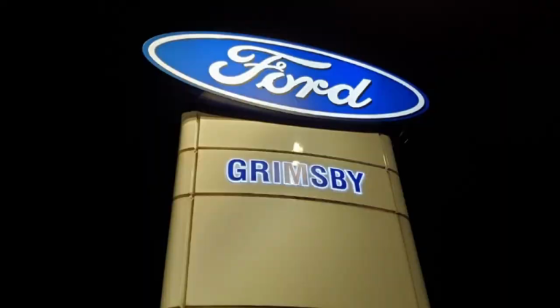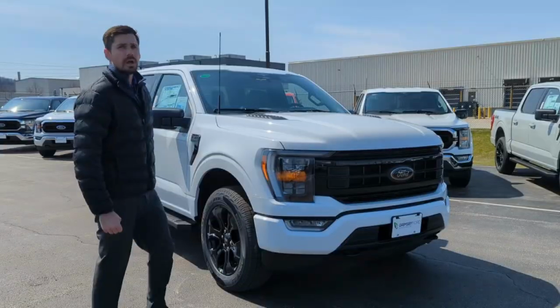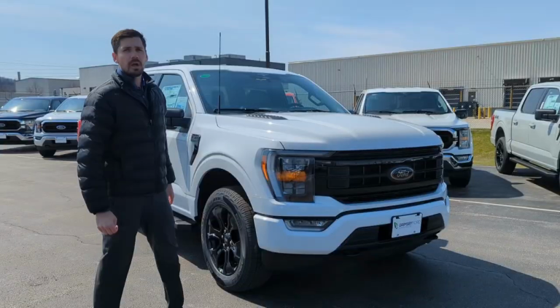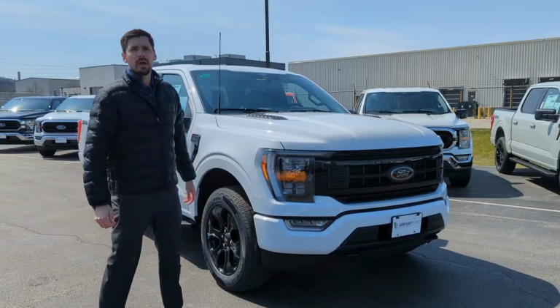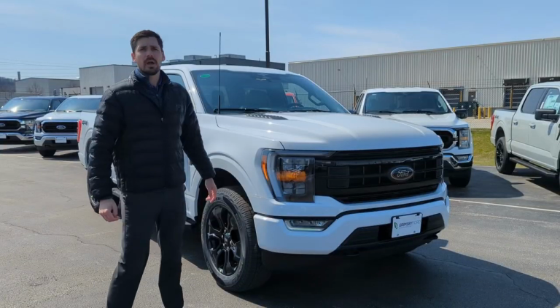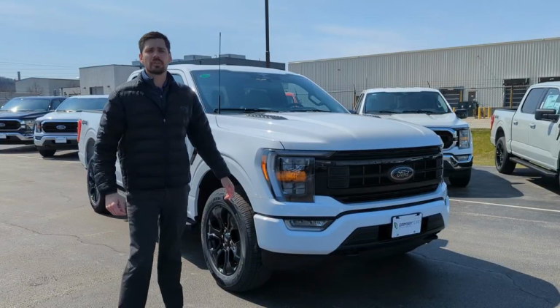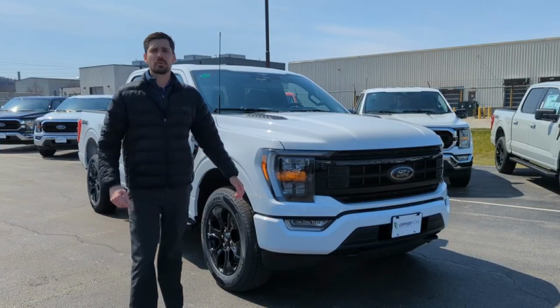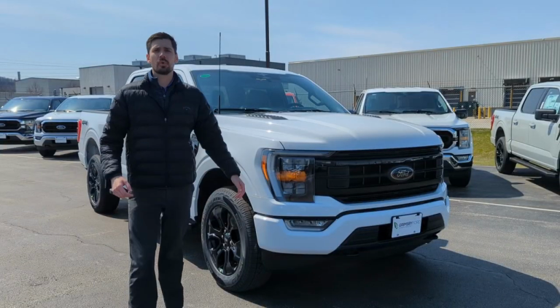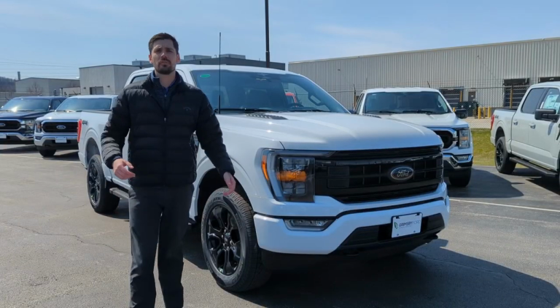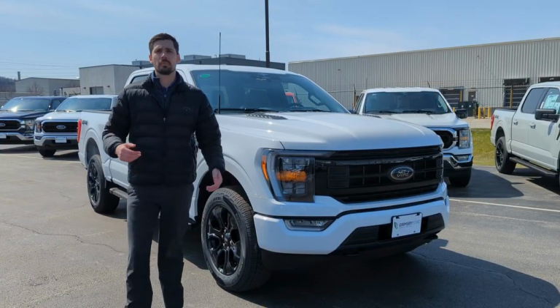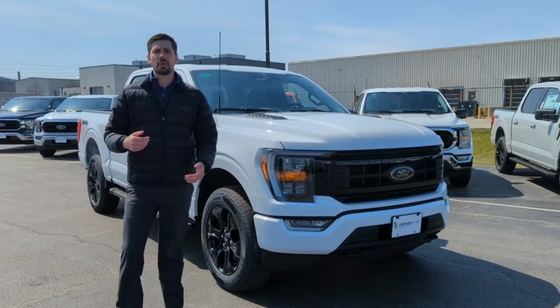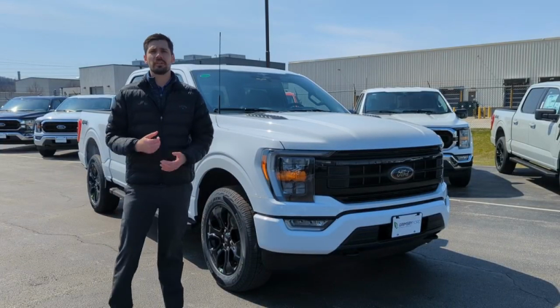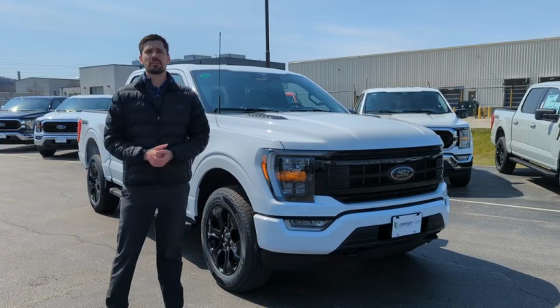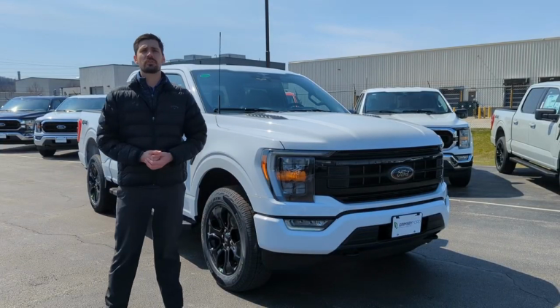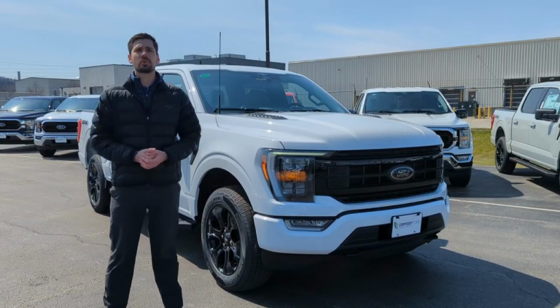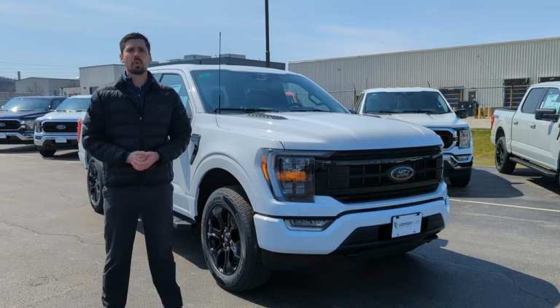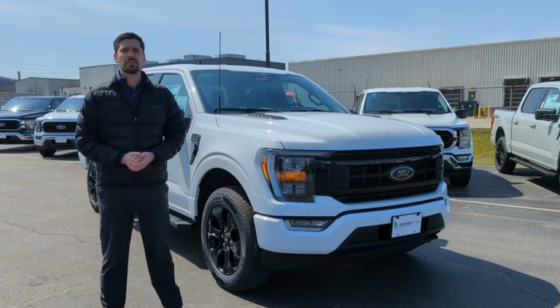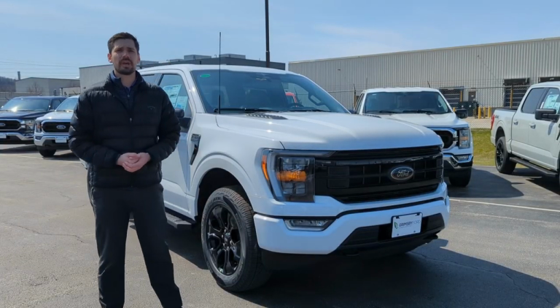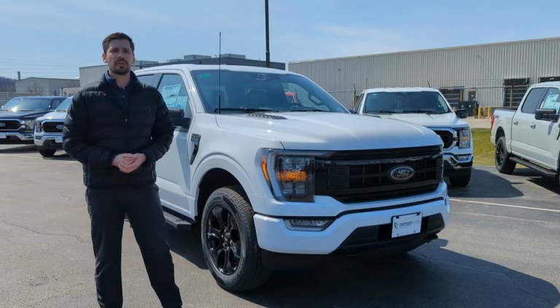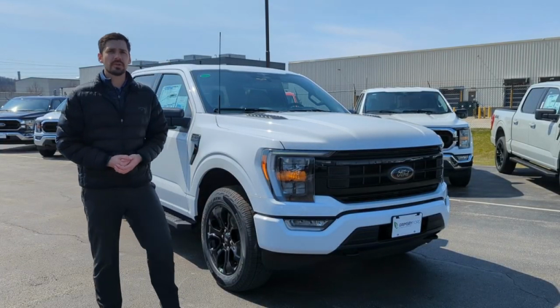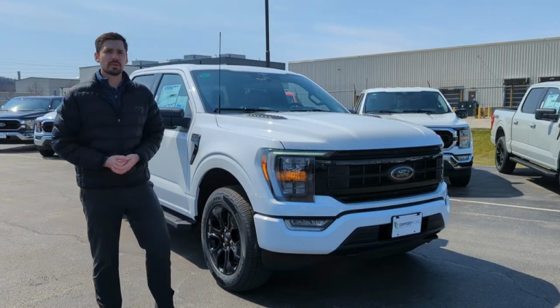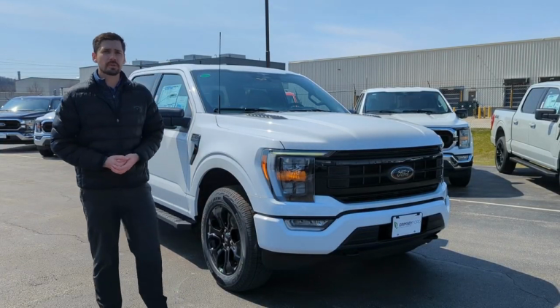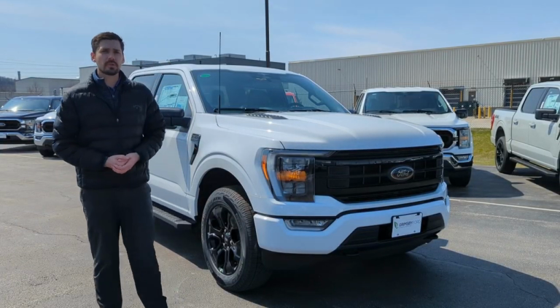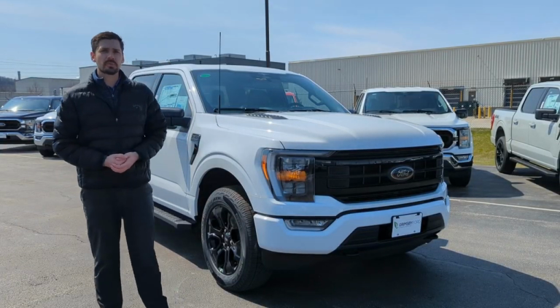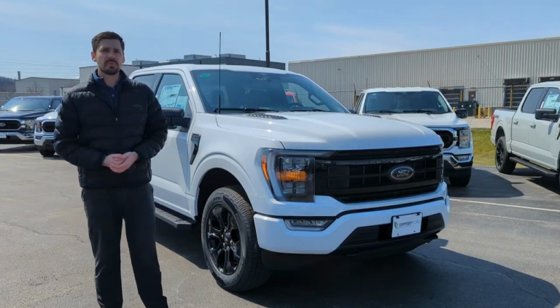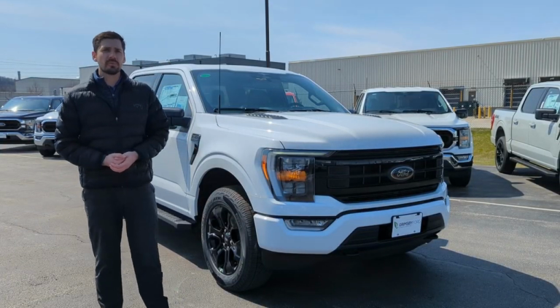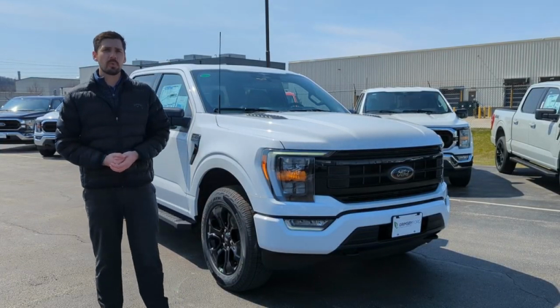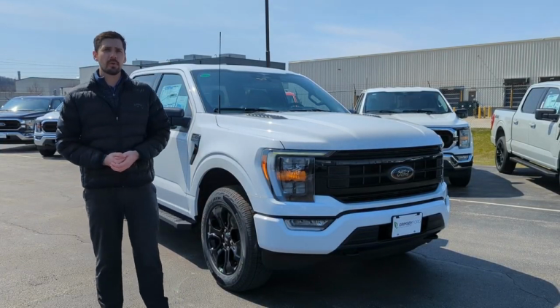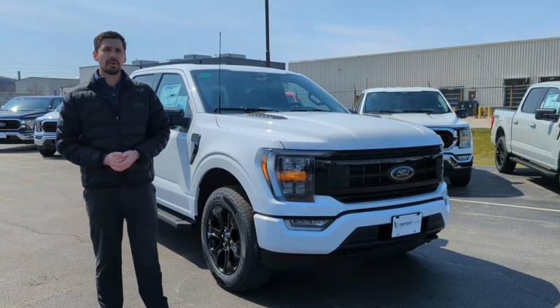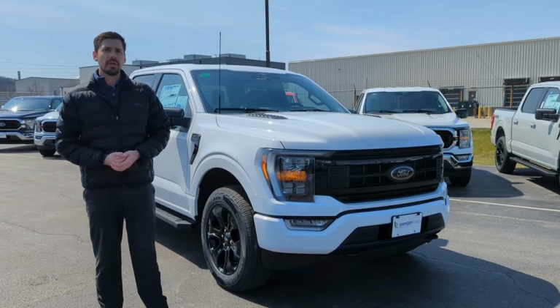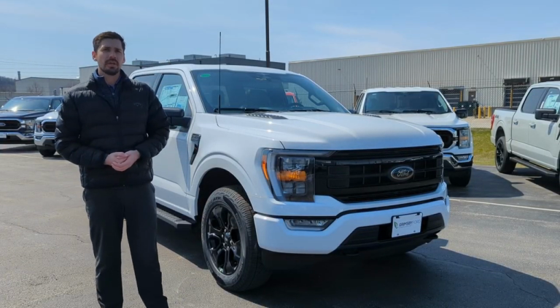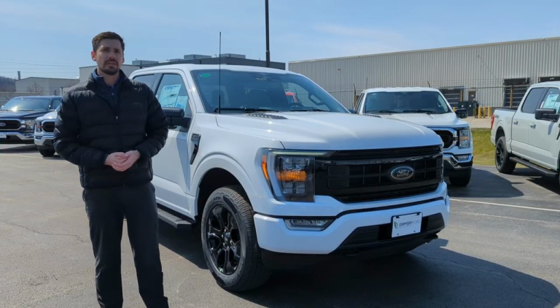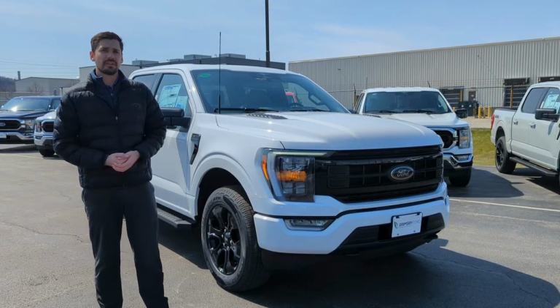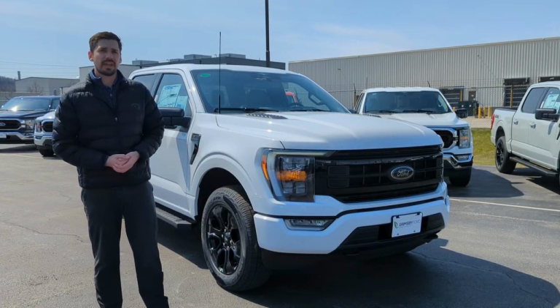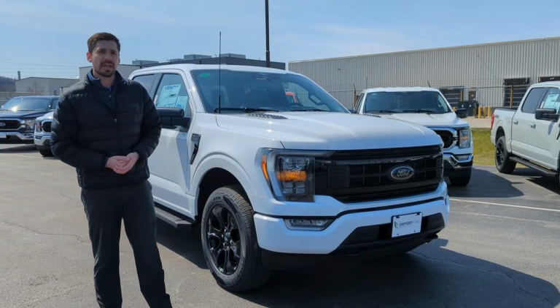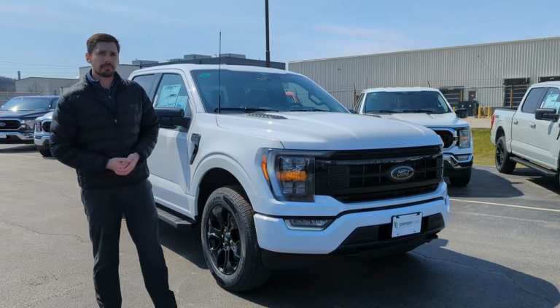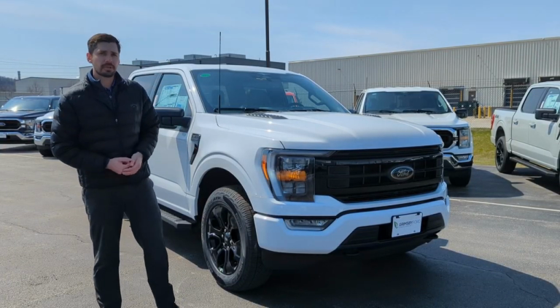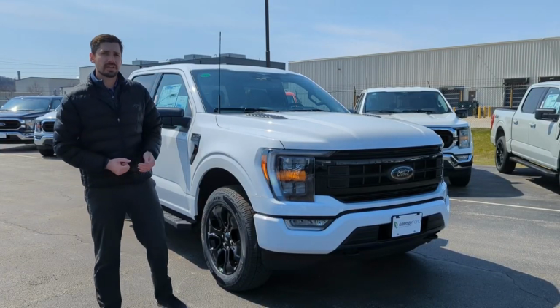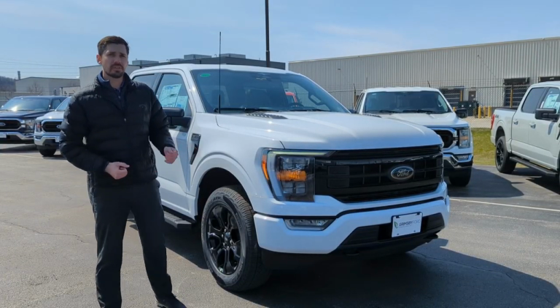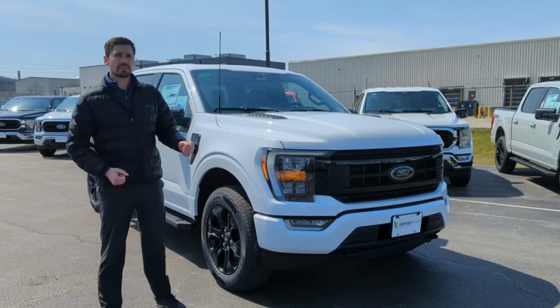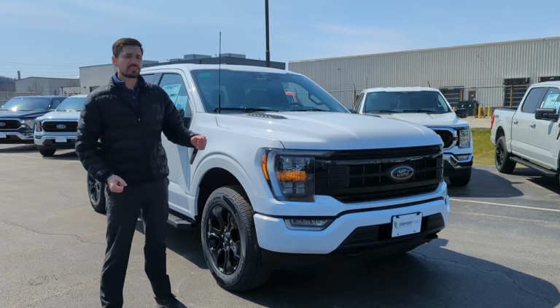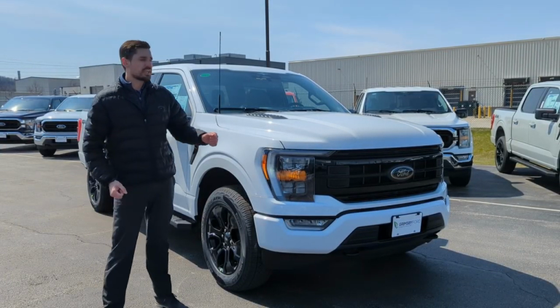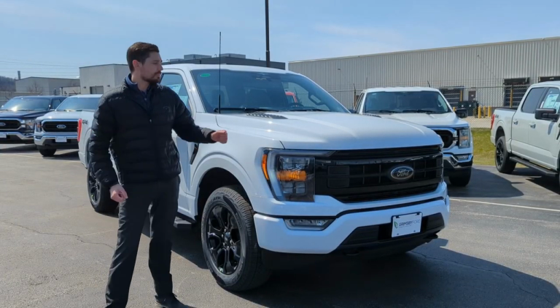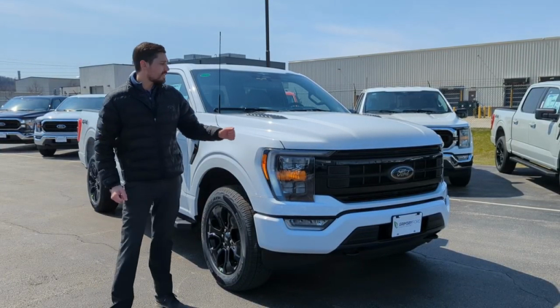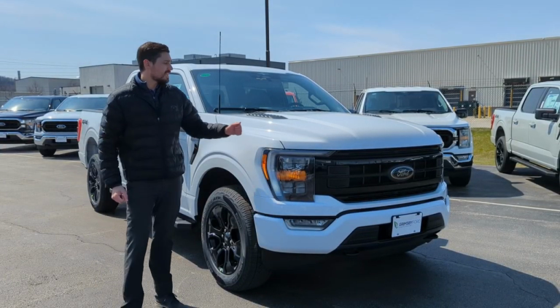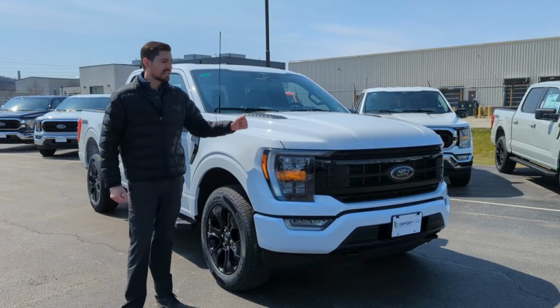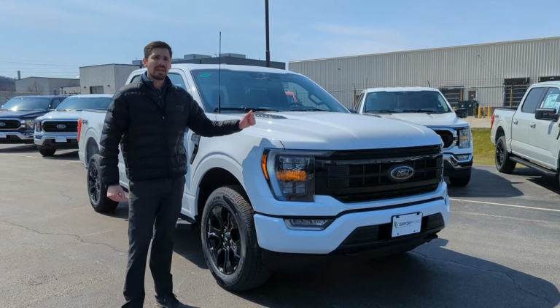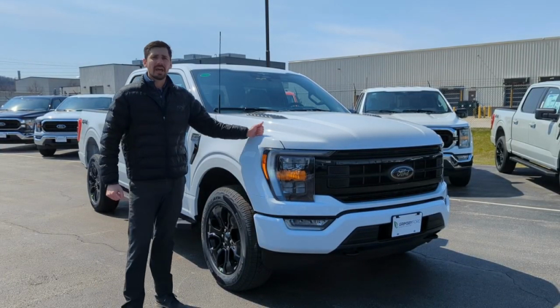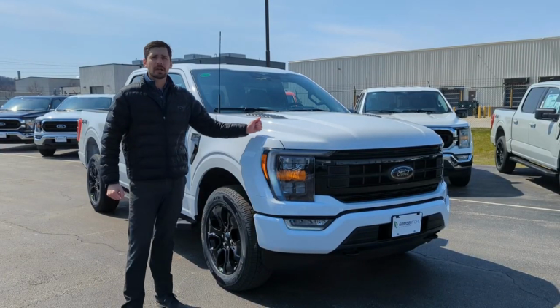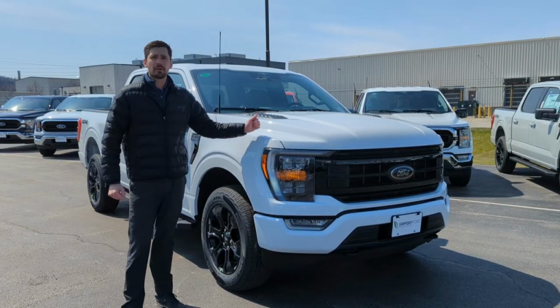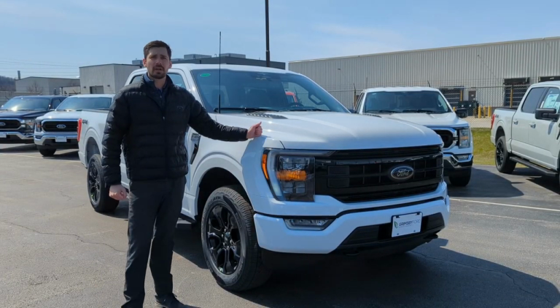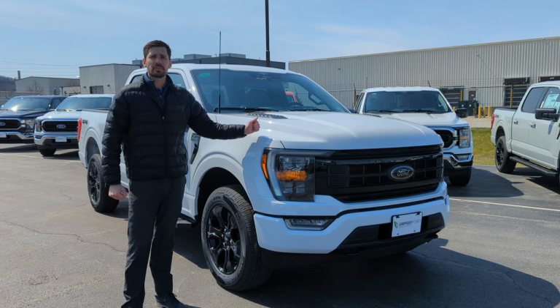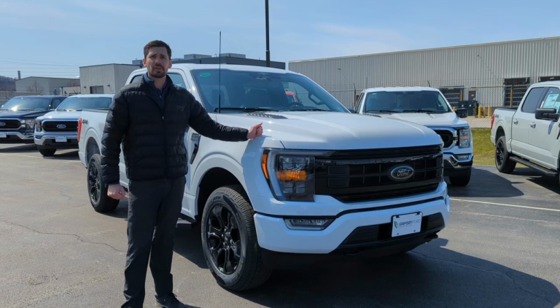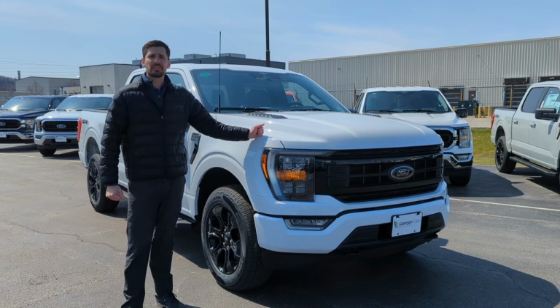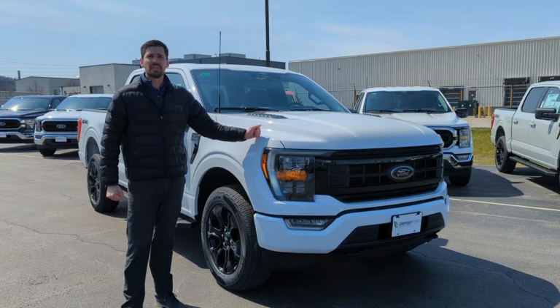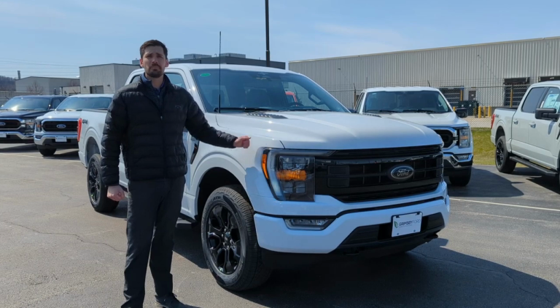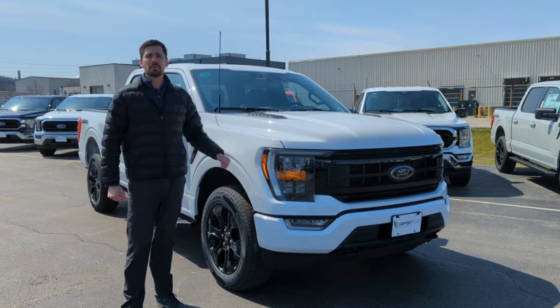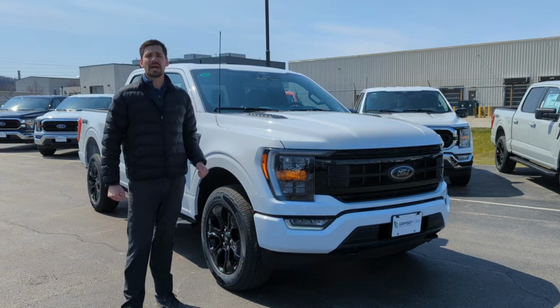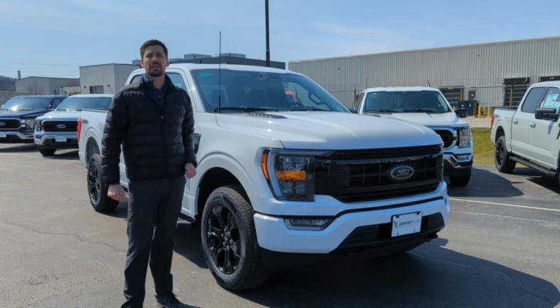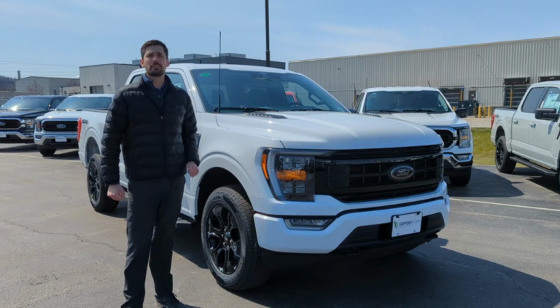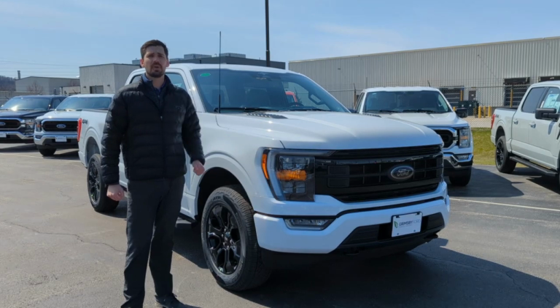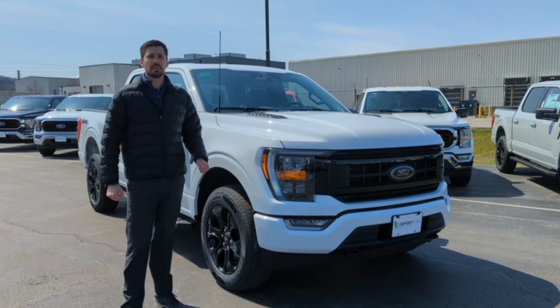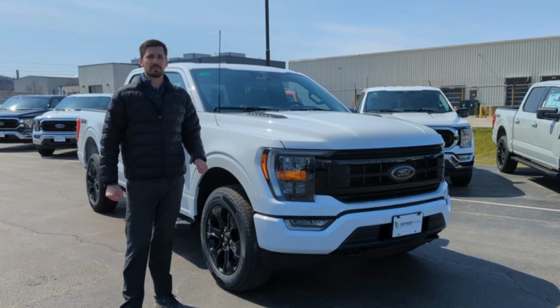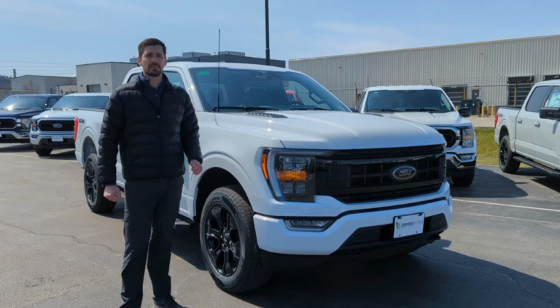How's it going everybody? This is Cole down here at Grimsby Ford. Today I'm going to give you a sneak peek at our XLT Black Appearance.